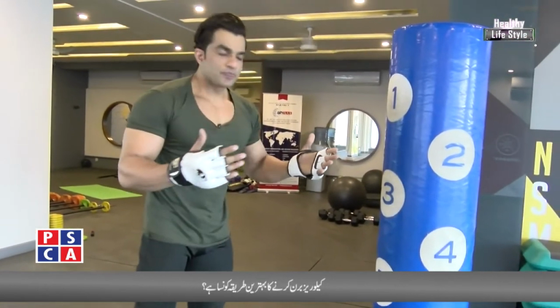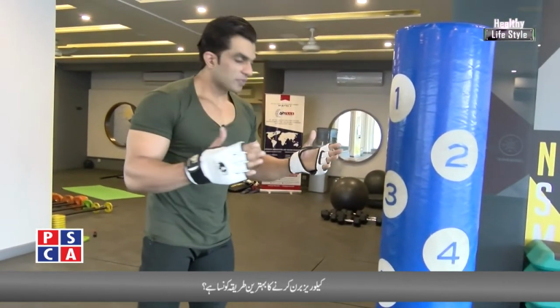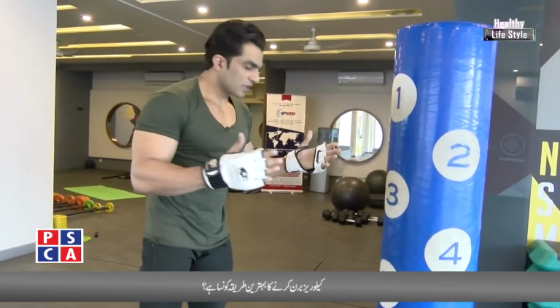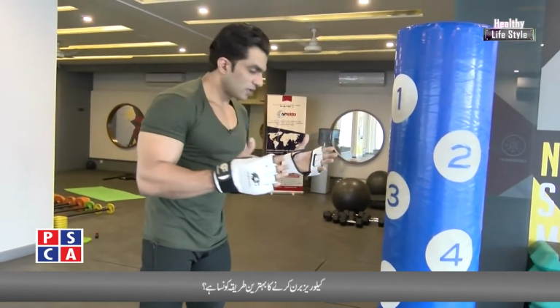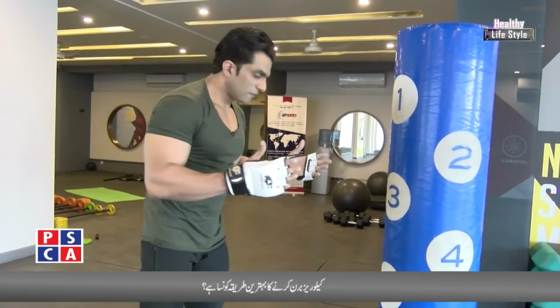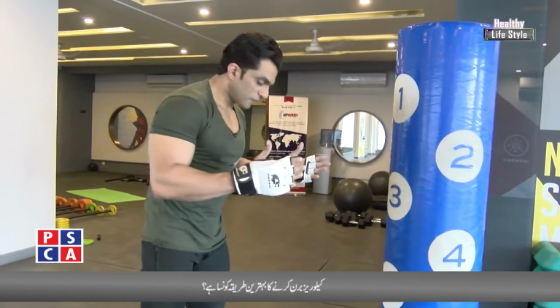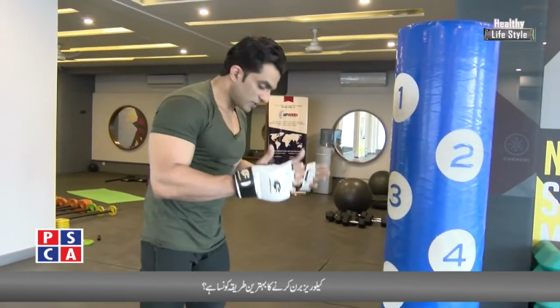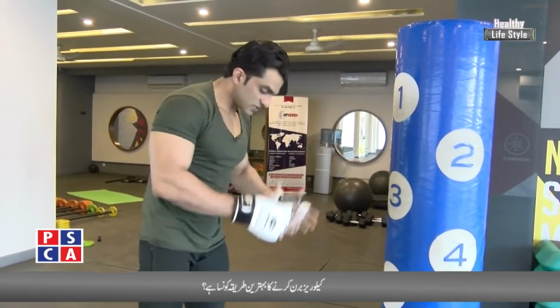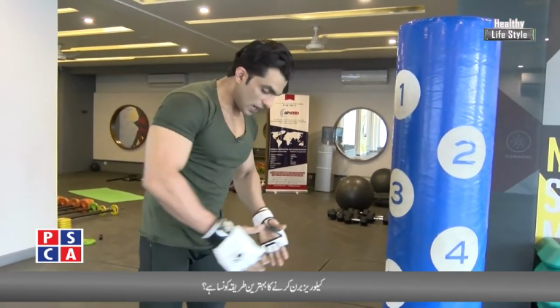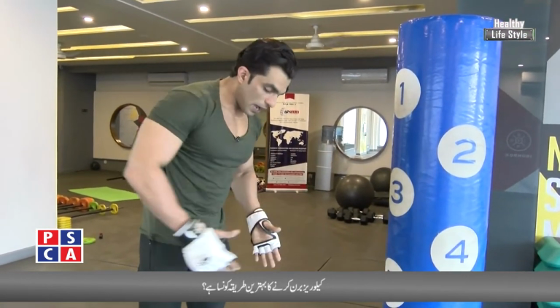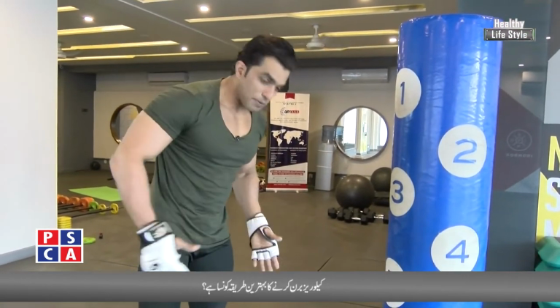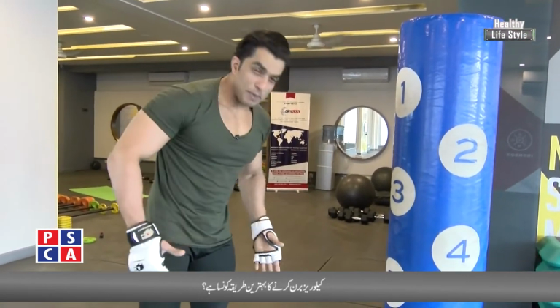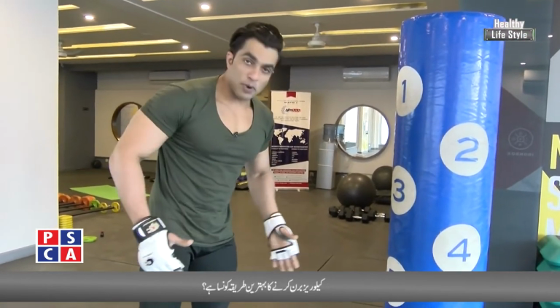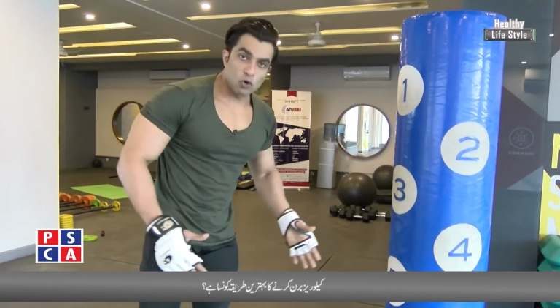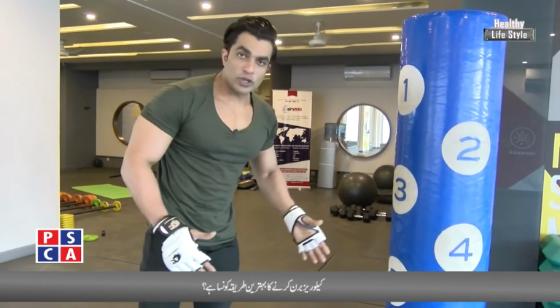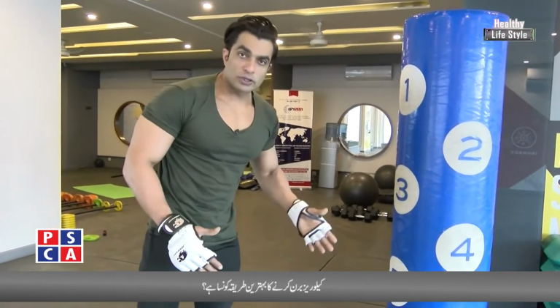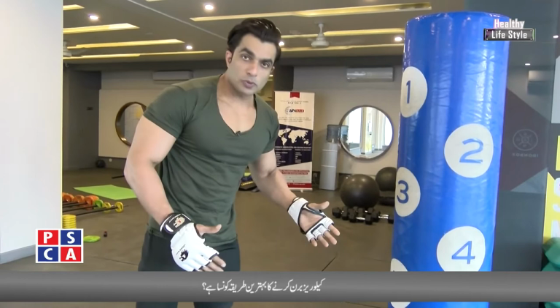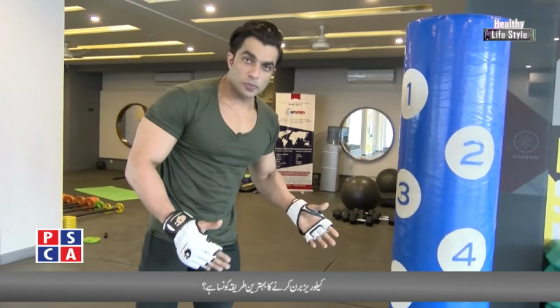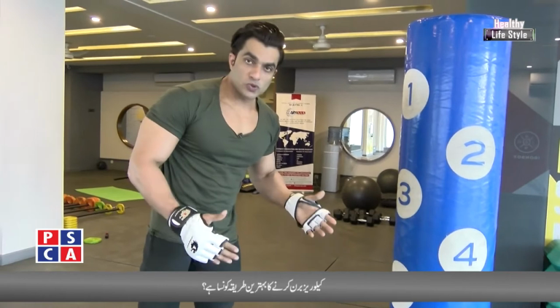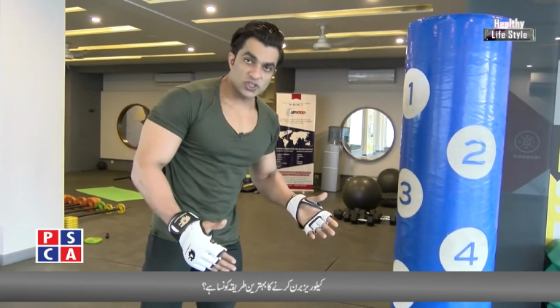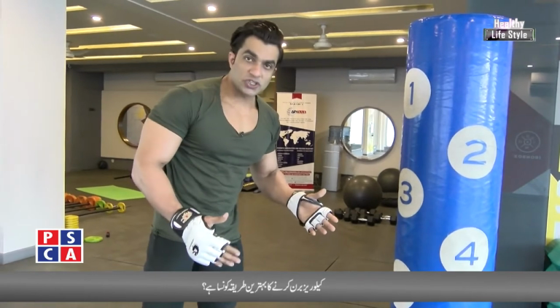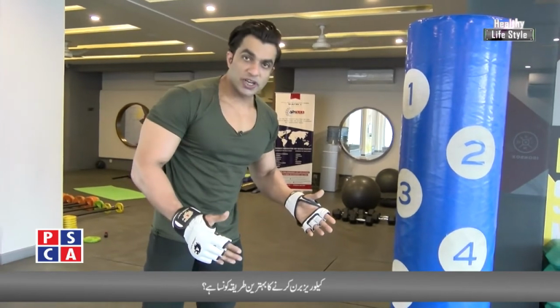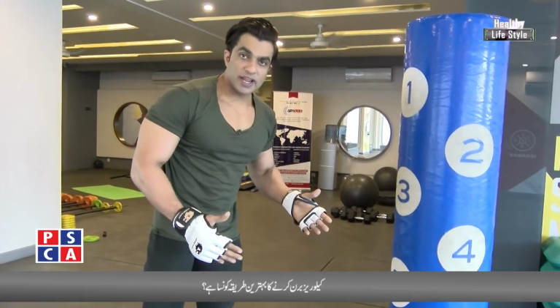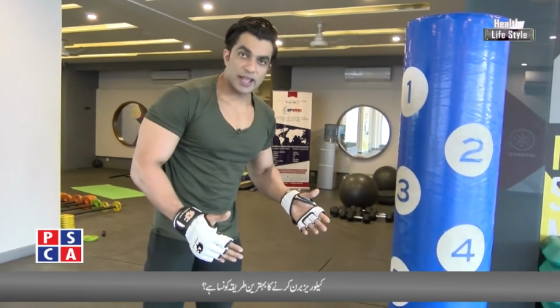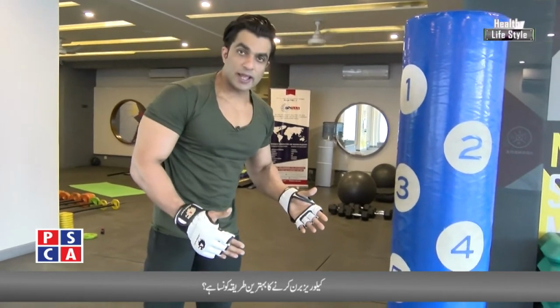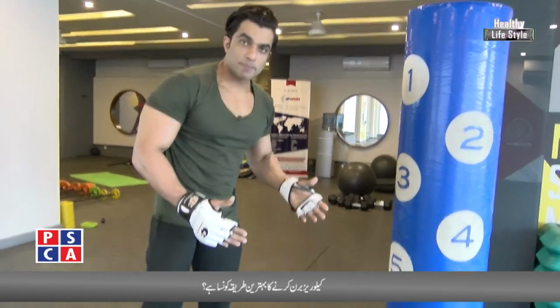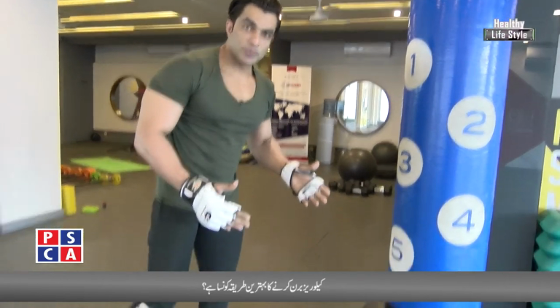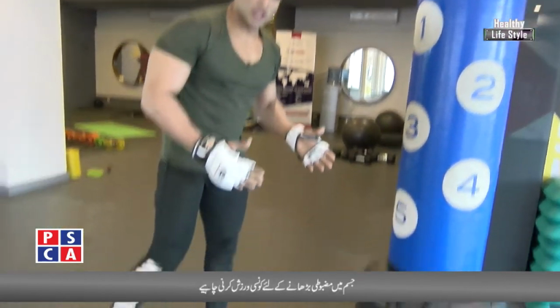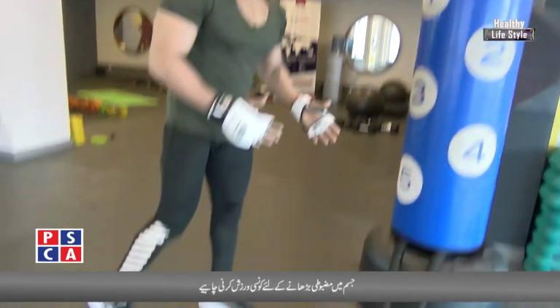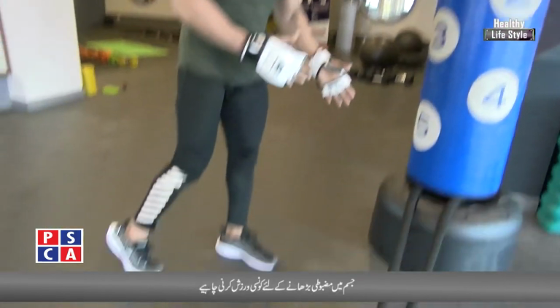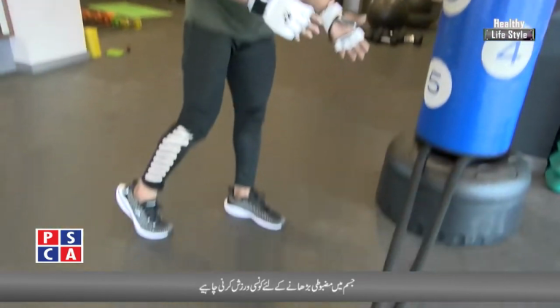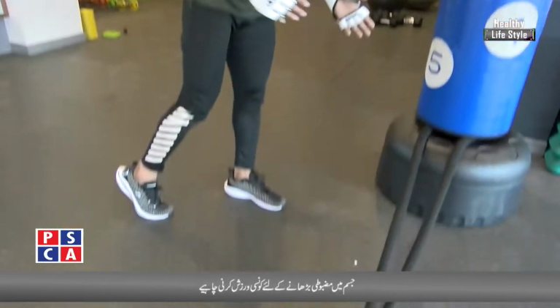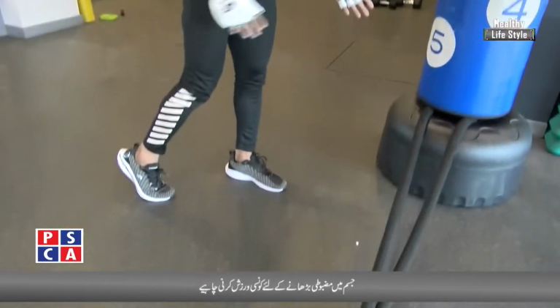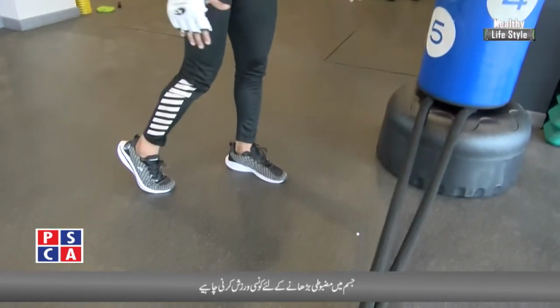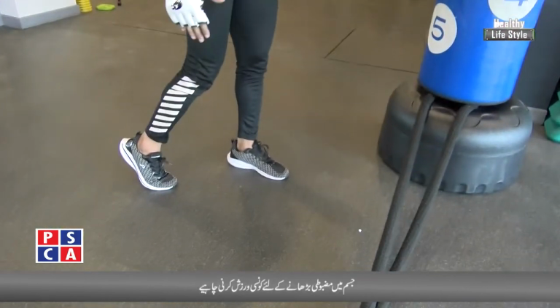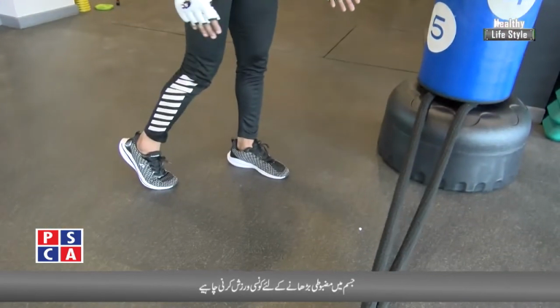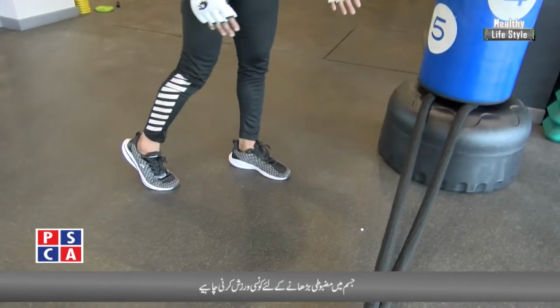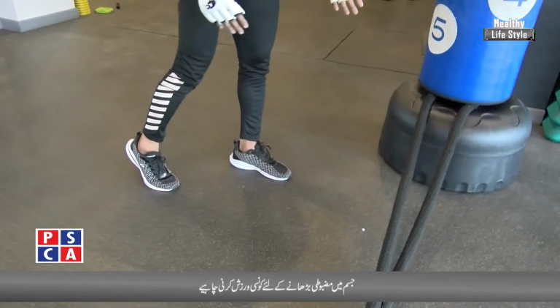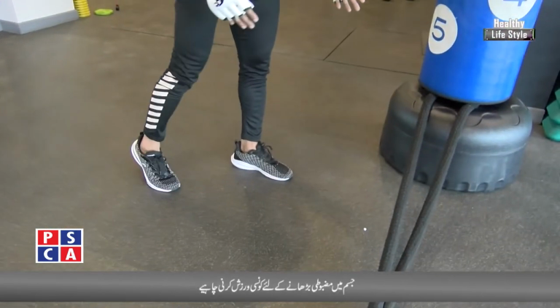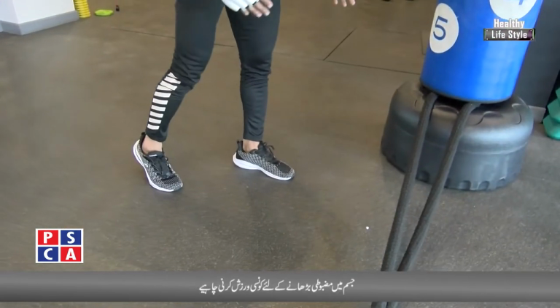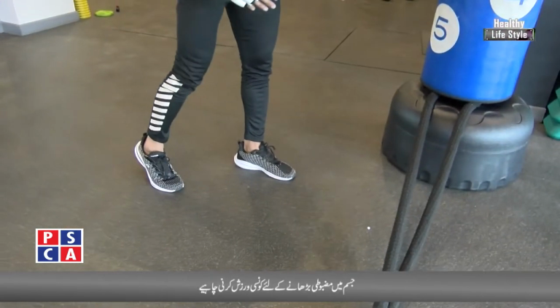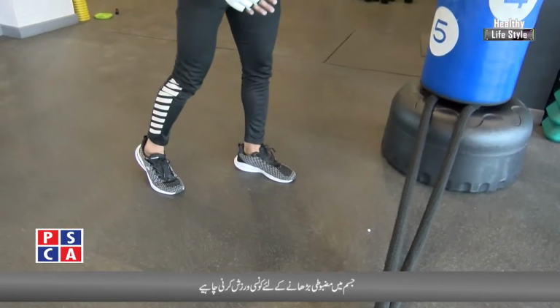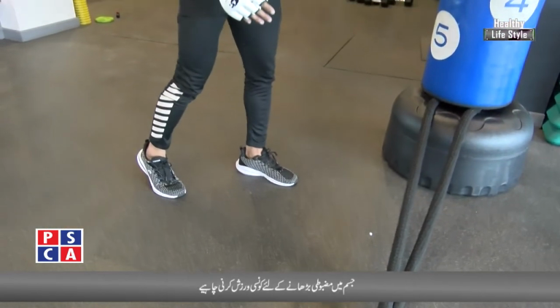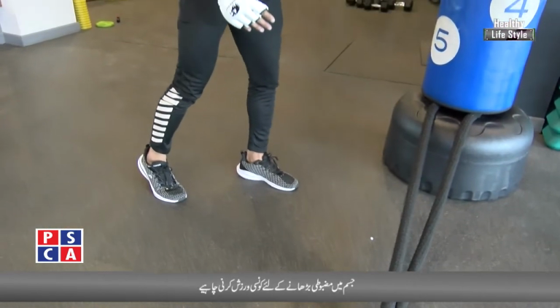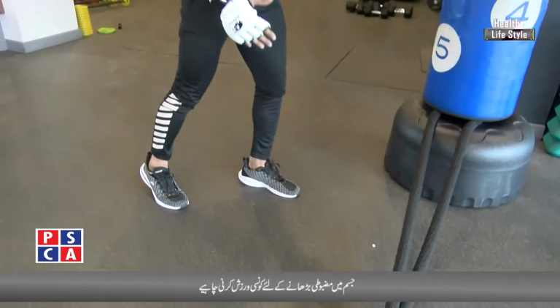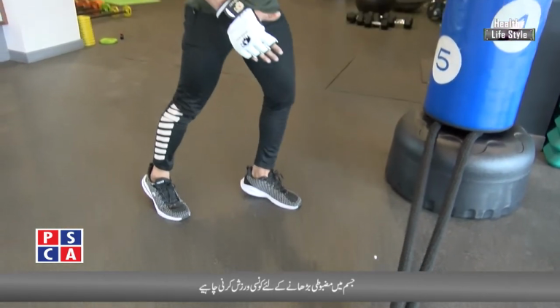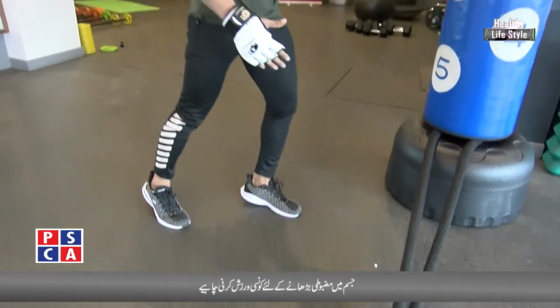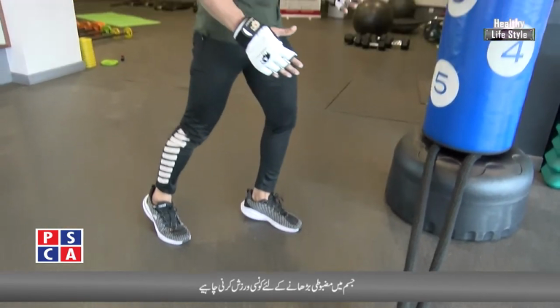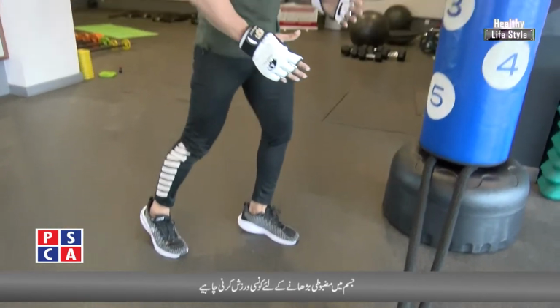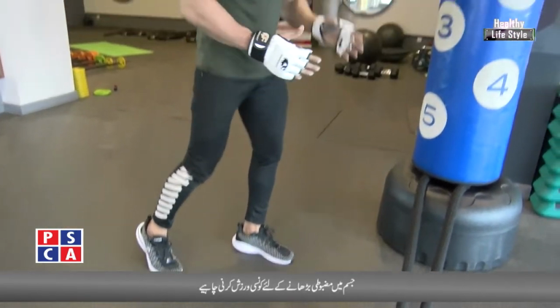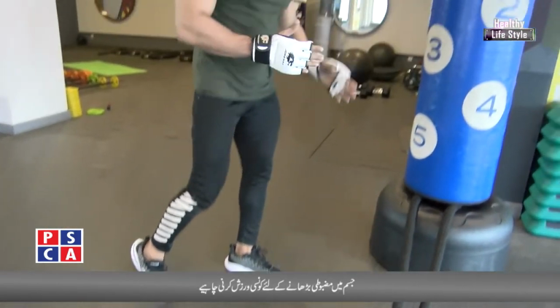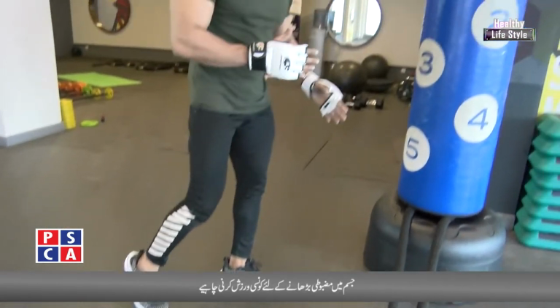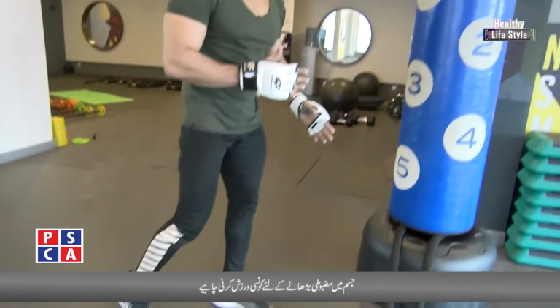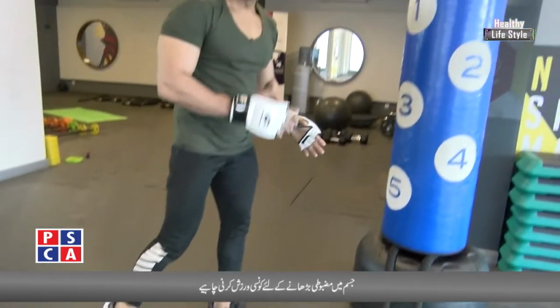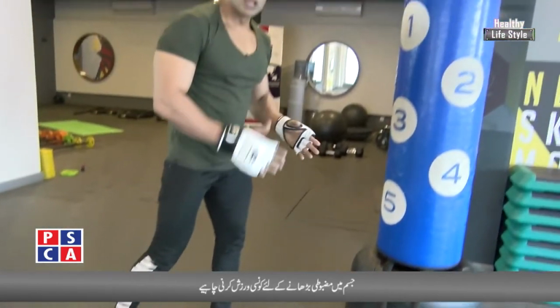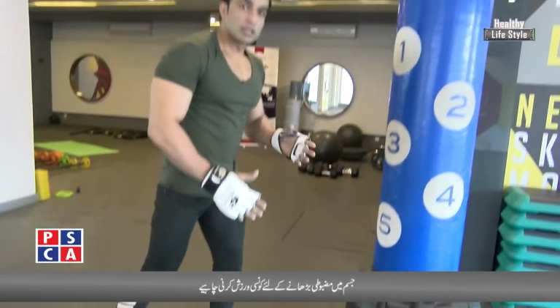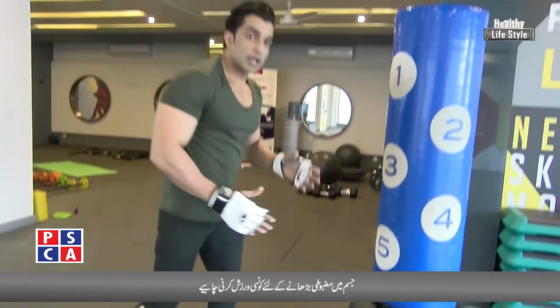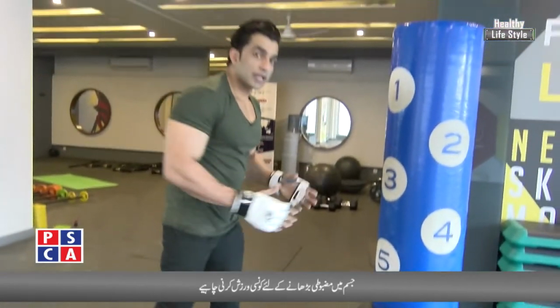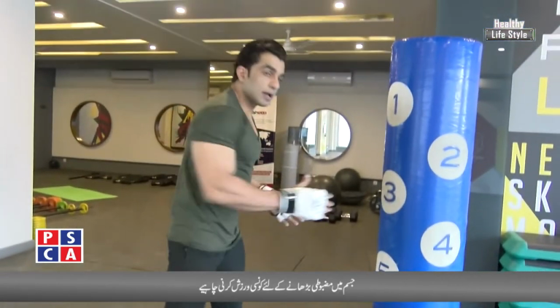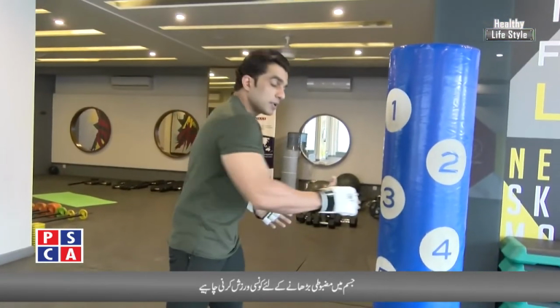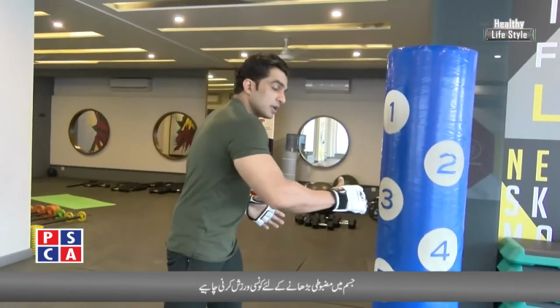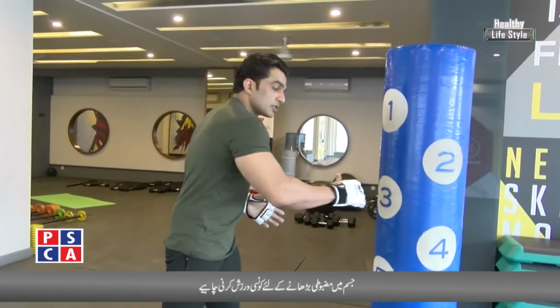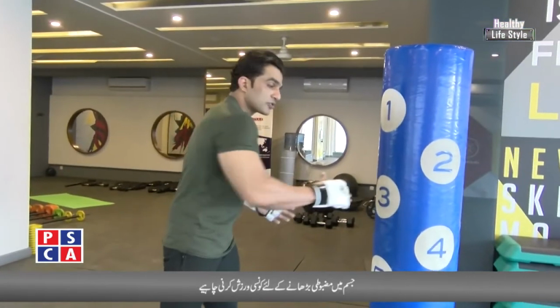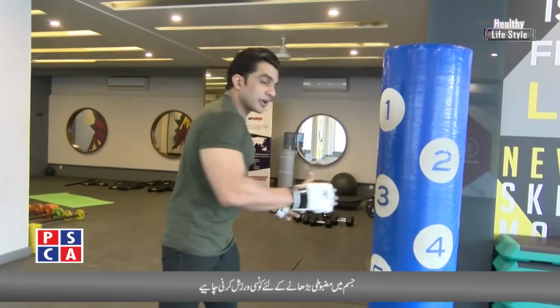First, the position of your legs is like this — light, so that you stand straight.